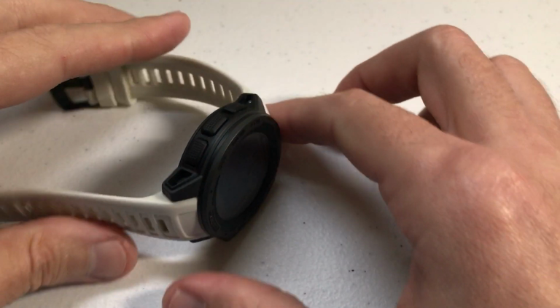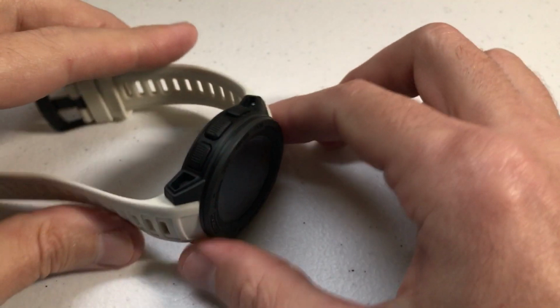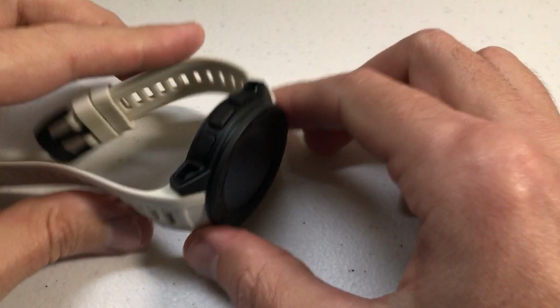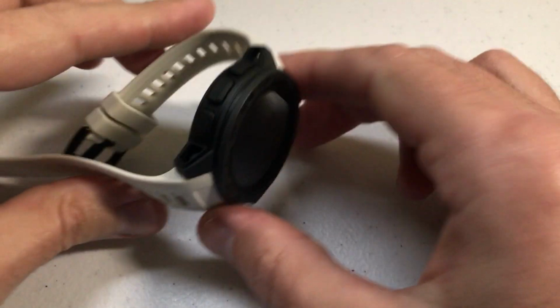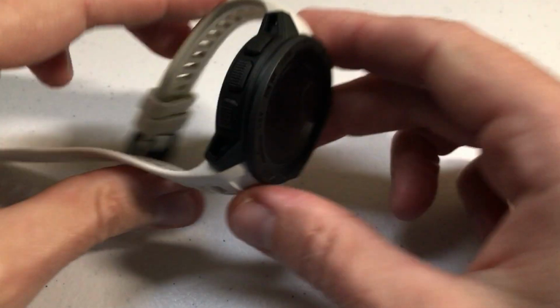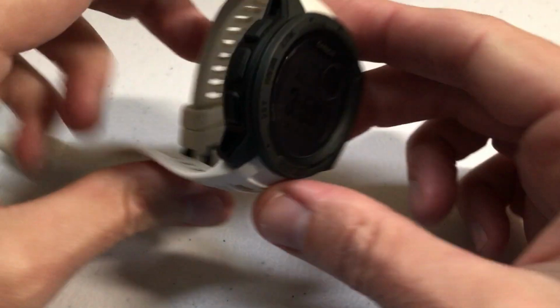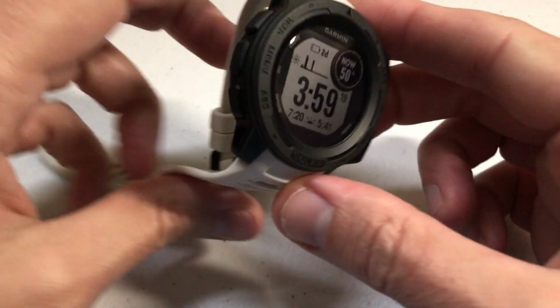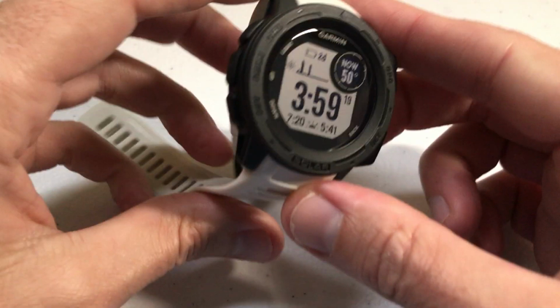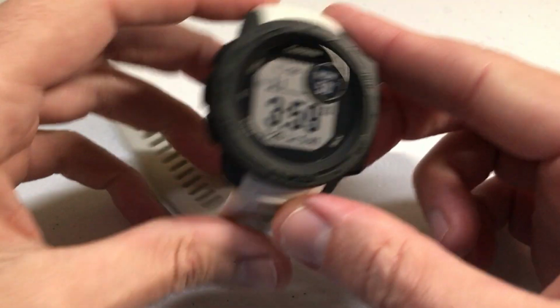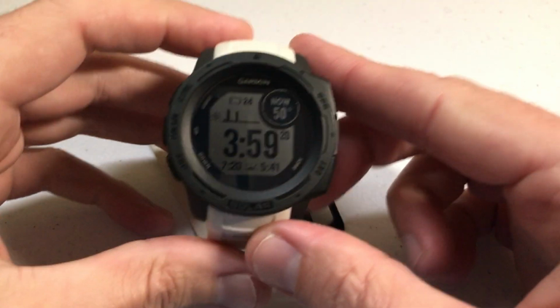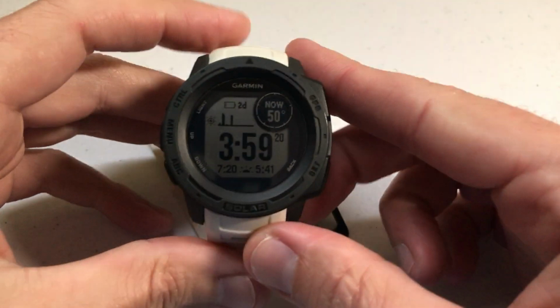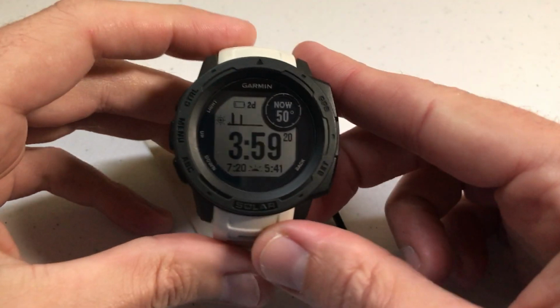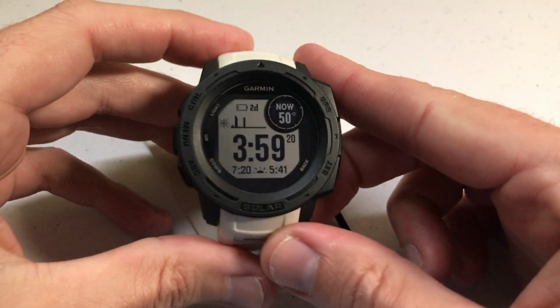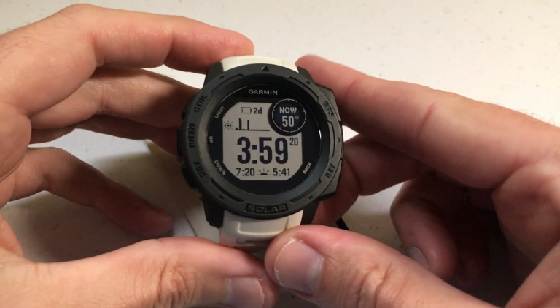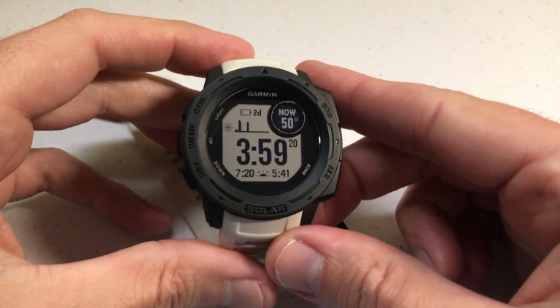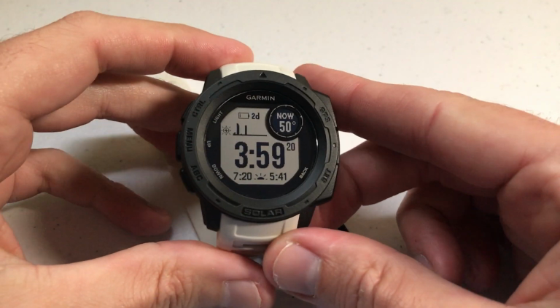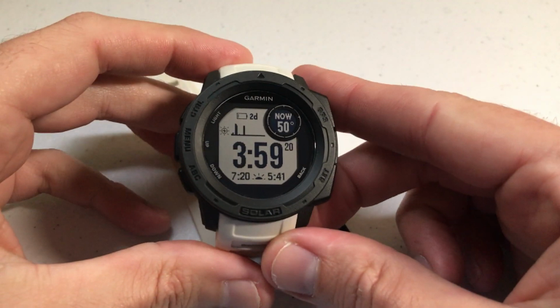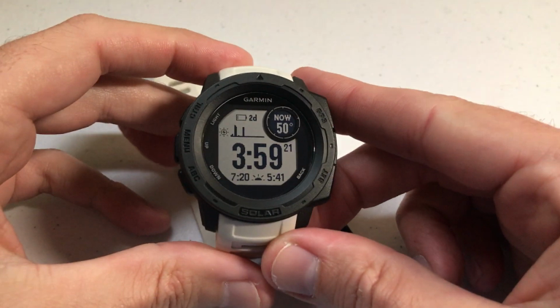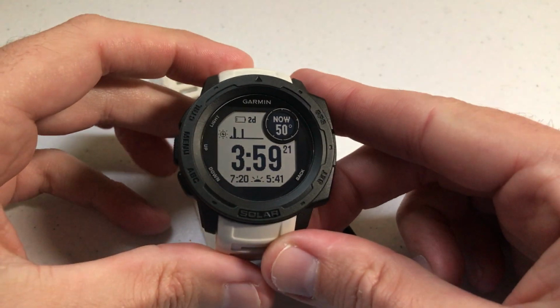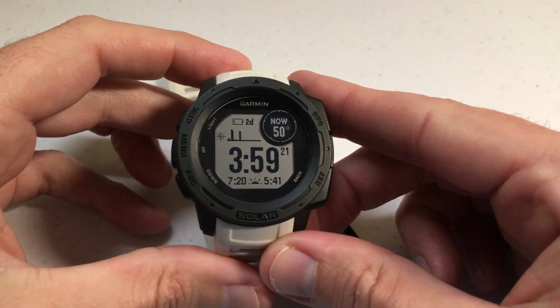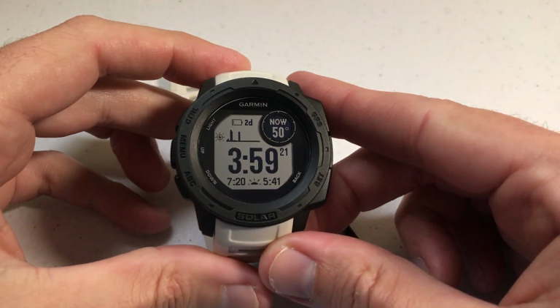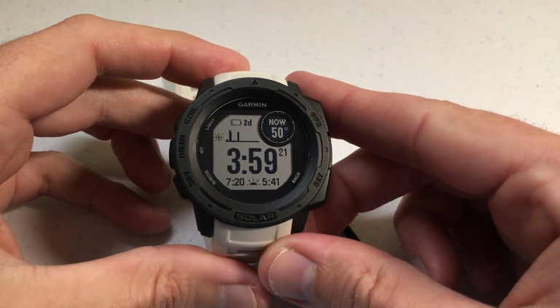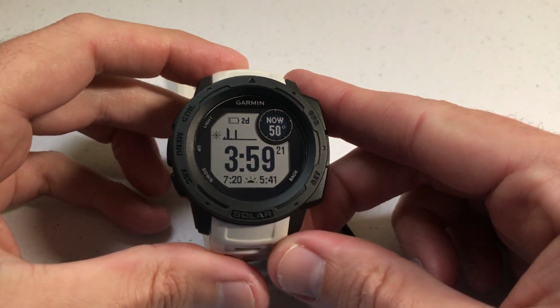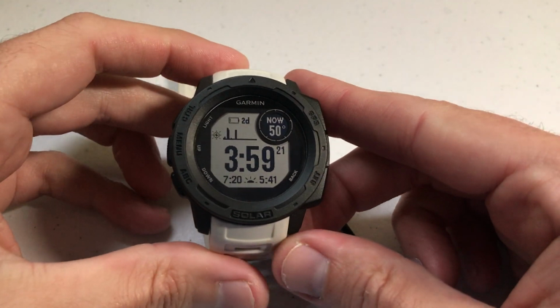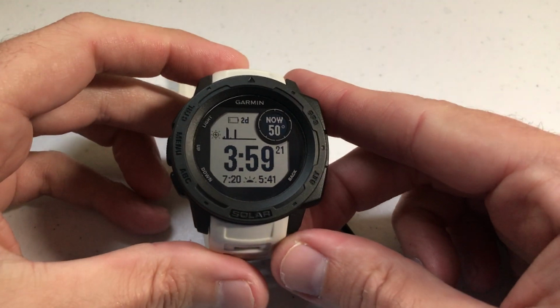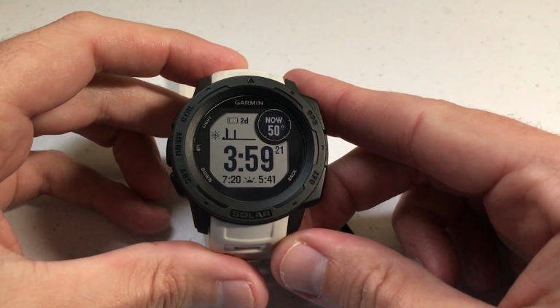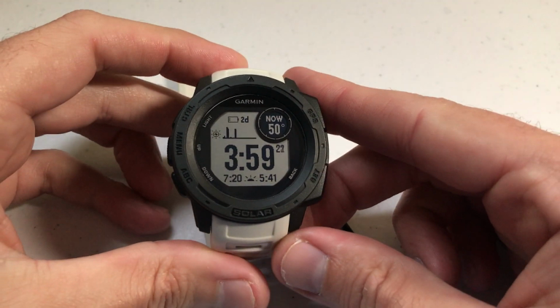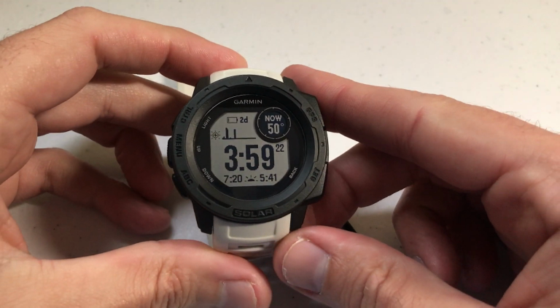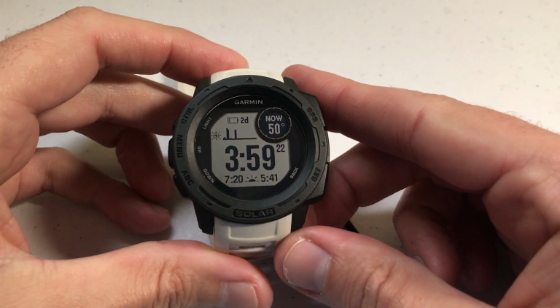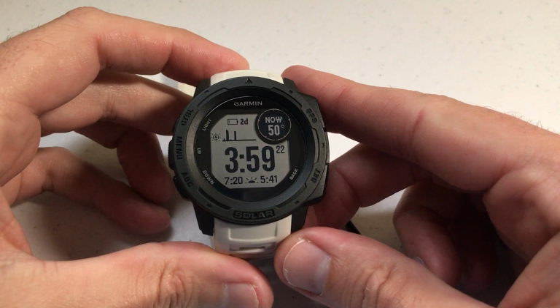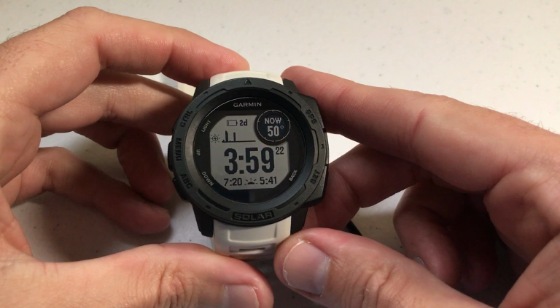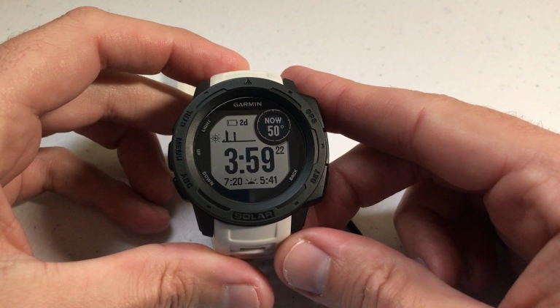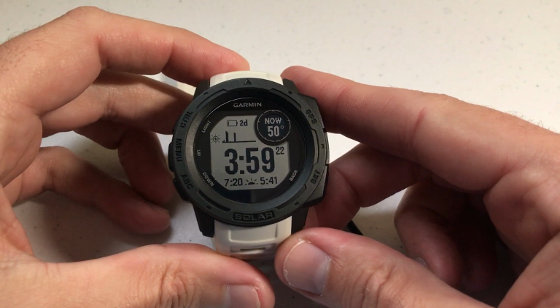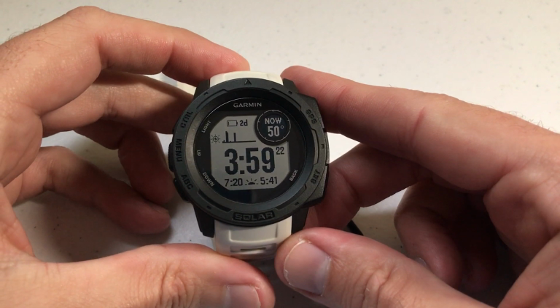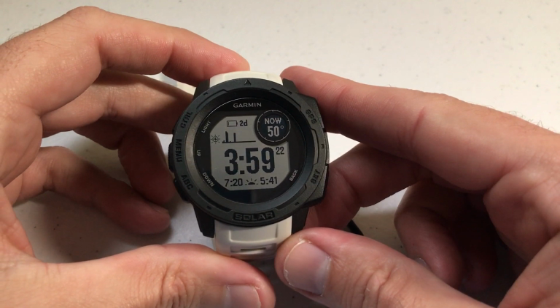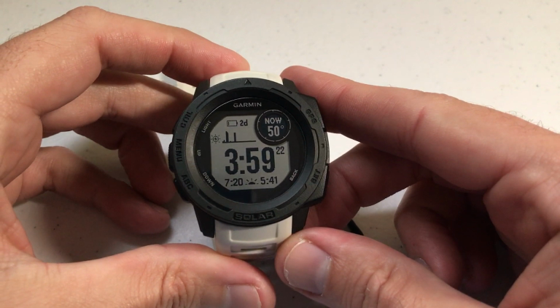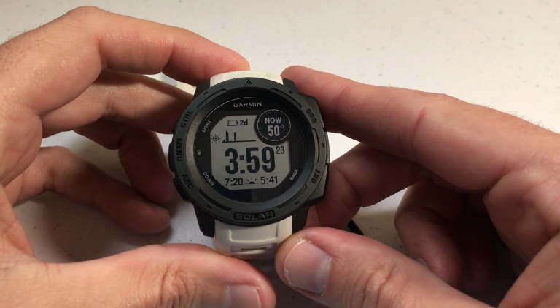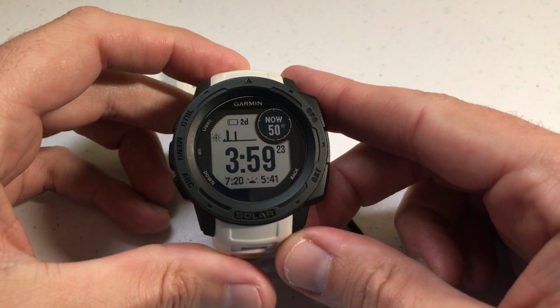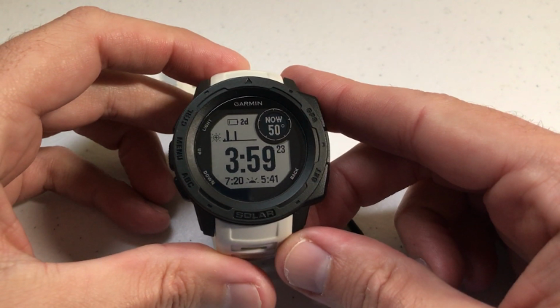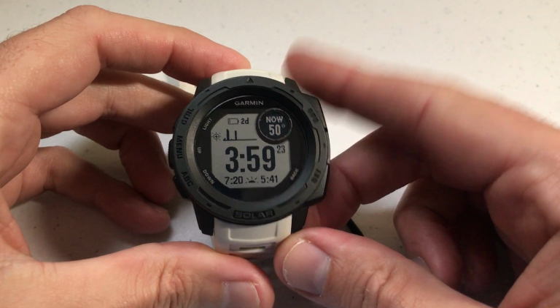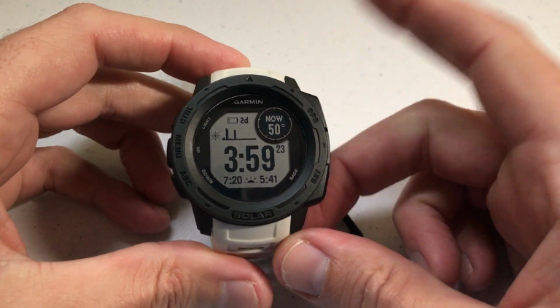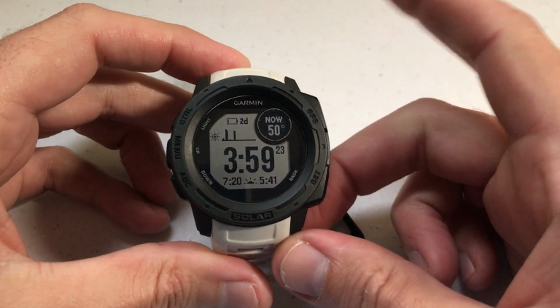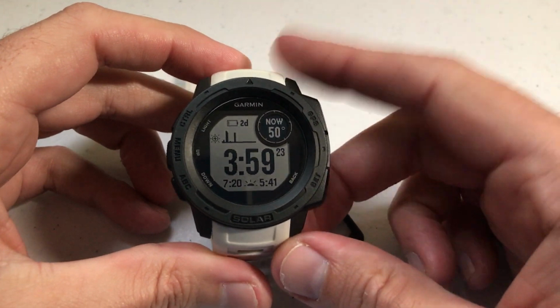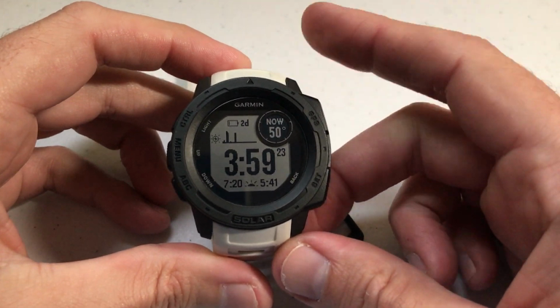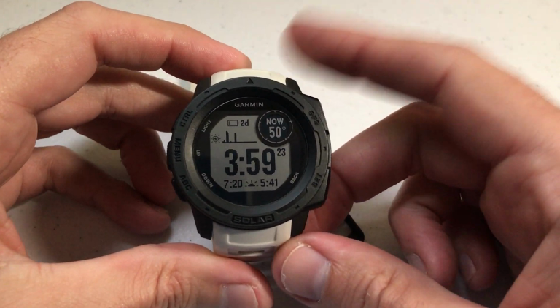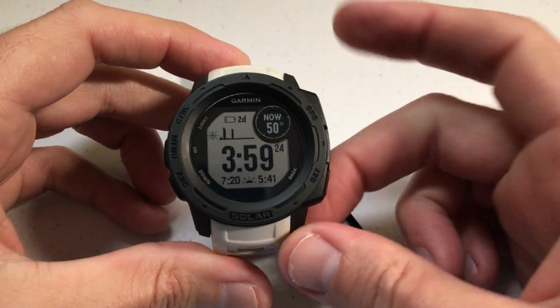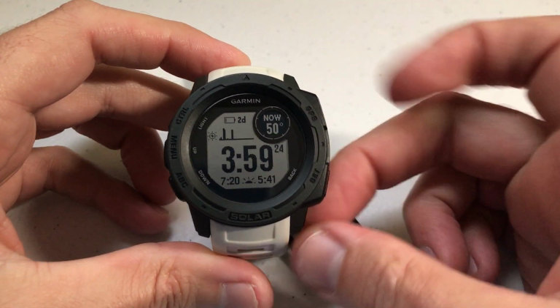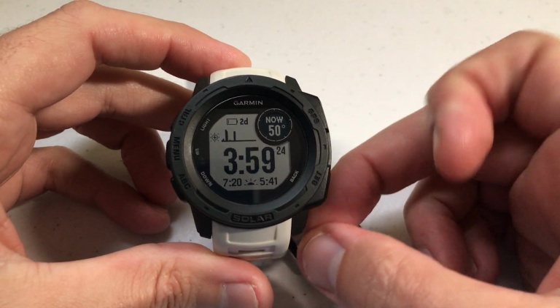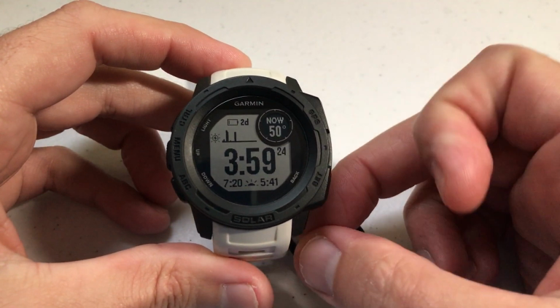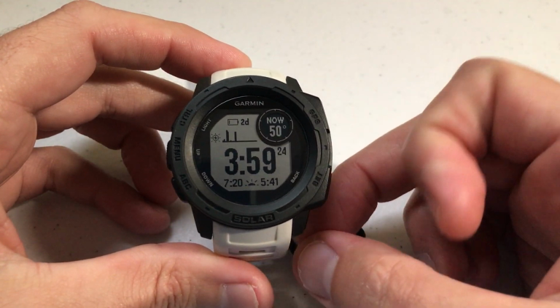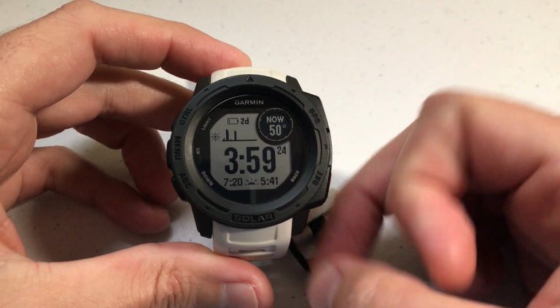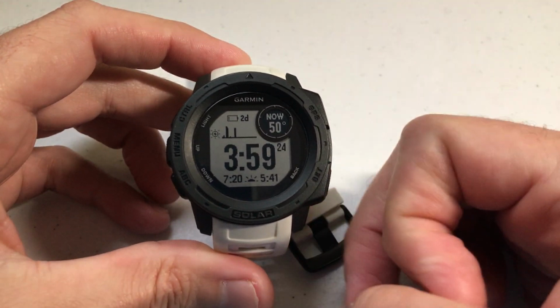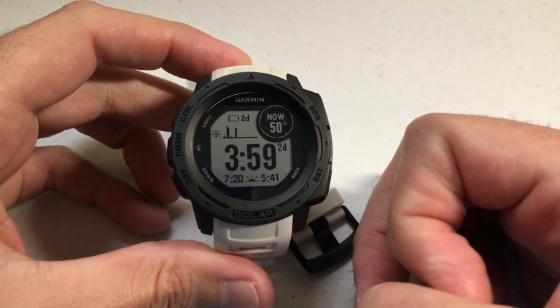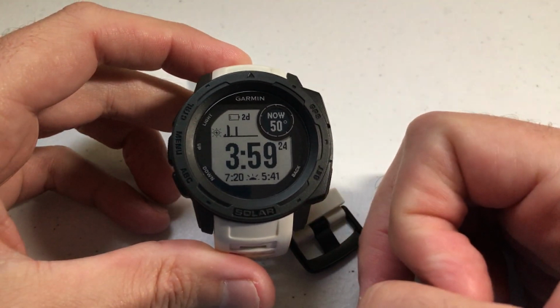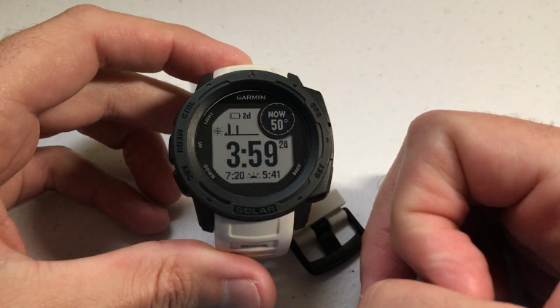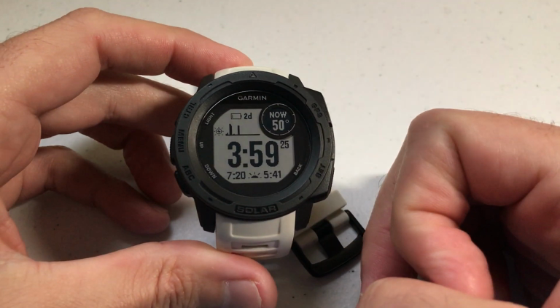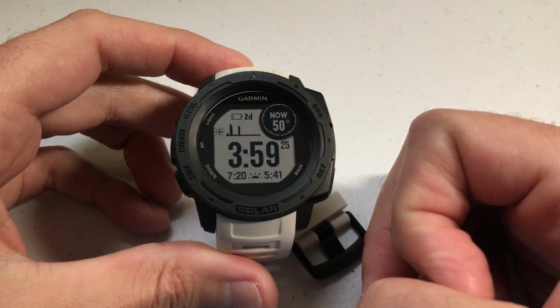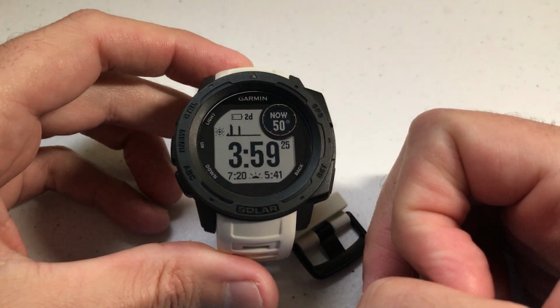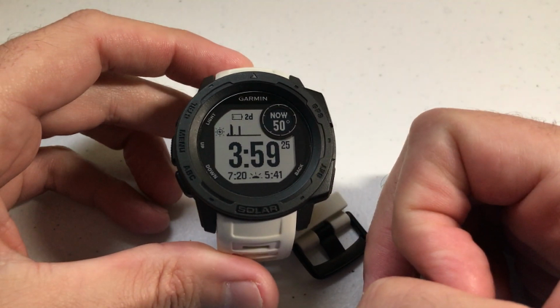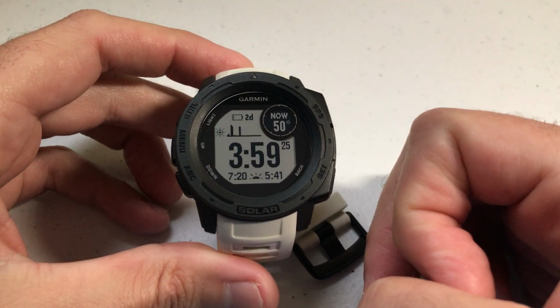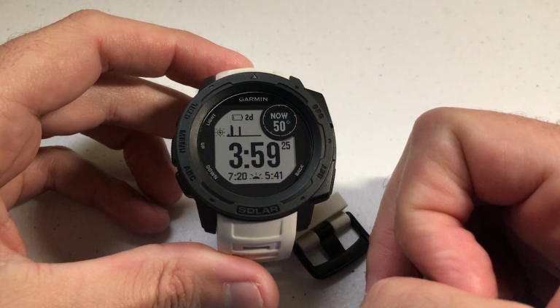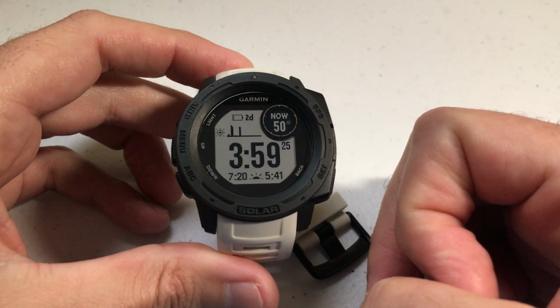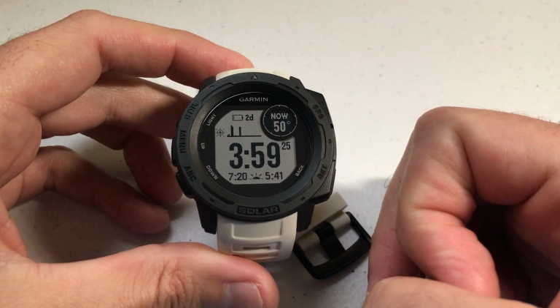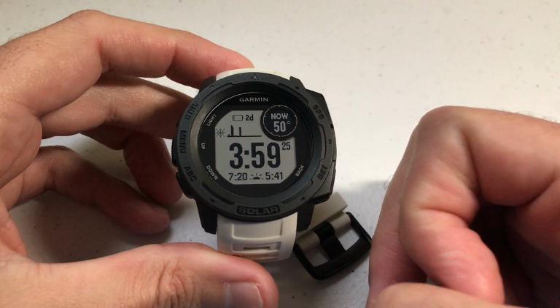Hey everybody, I hope you're doing well out there. Today I'm going to be doing a video to show you how to change out the band on your Garmin Instinct watch.